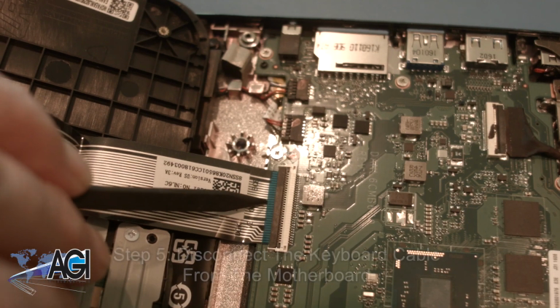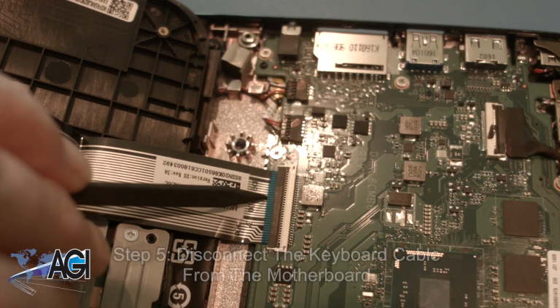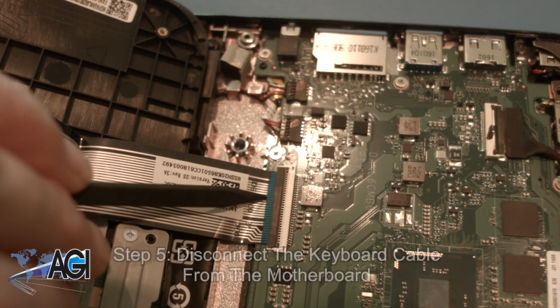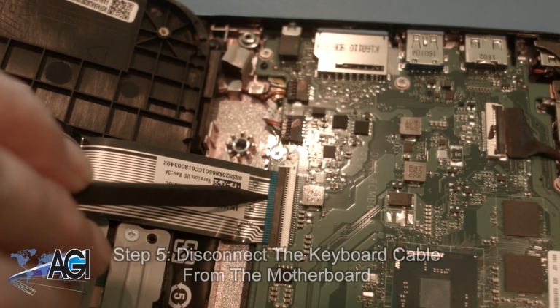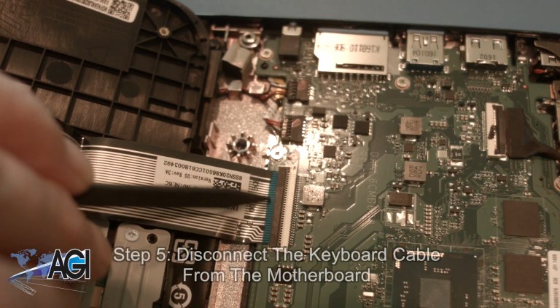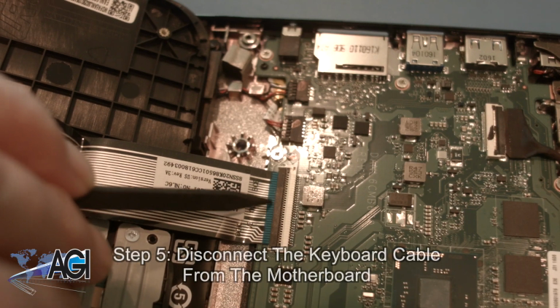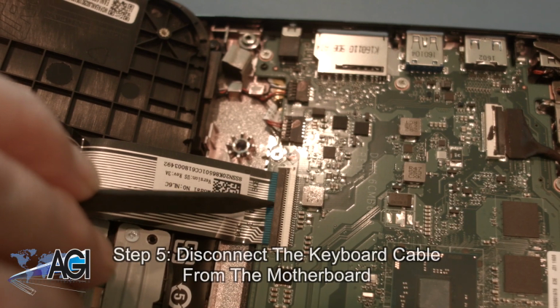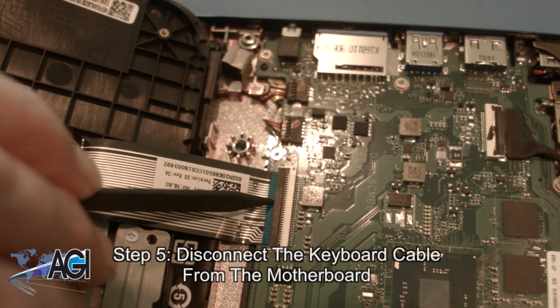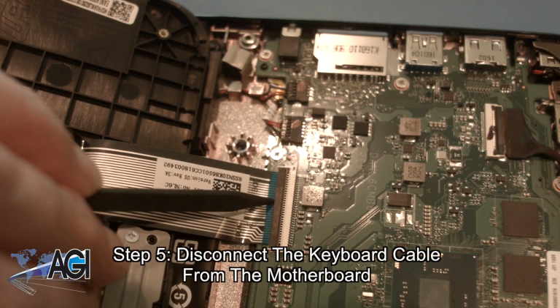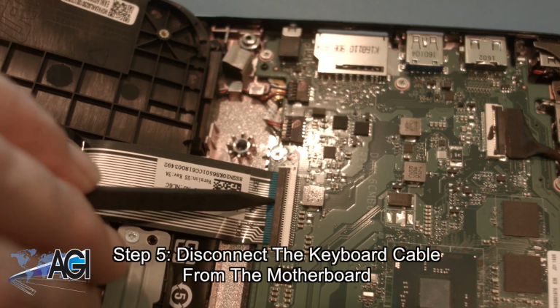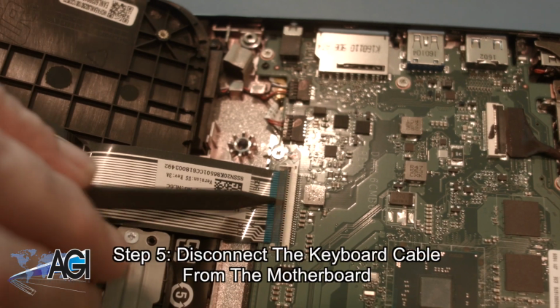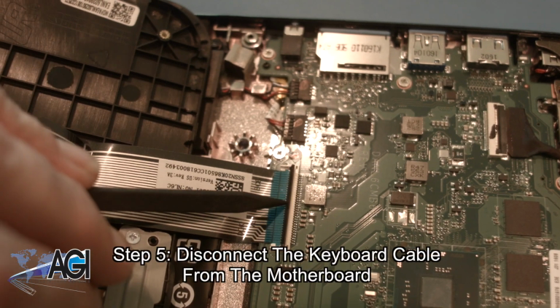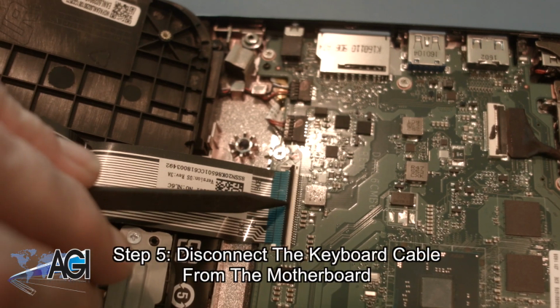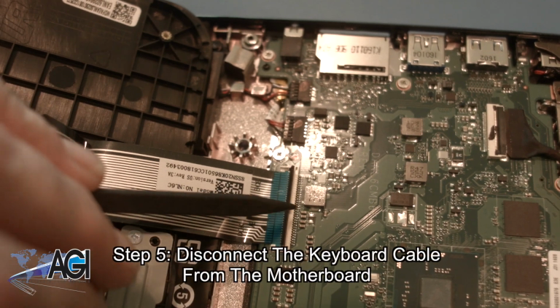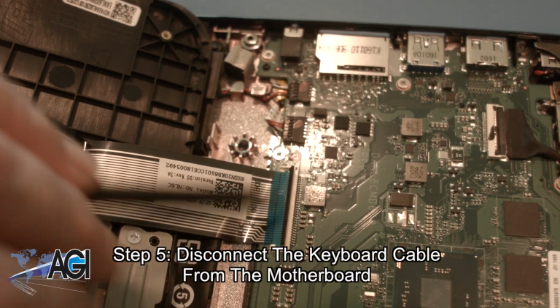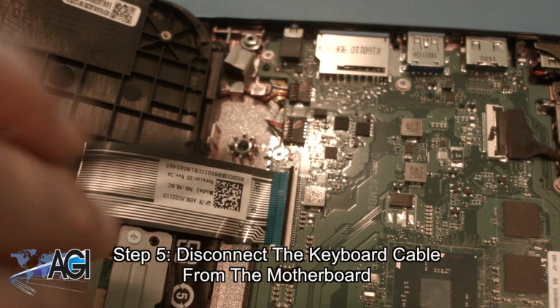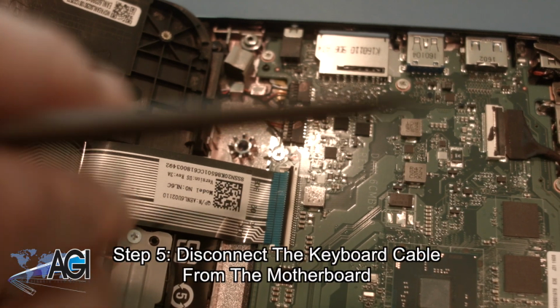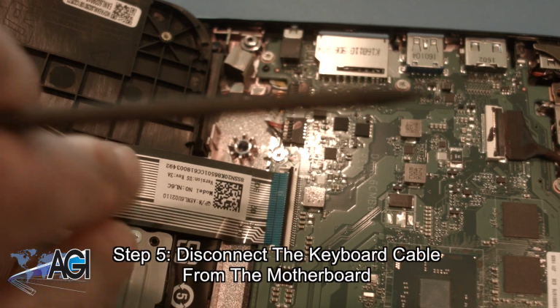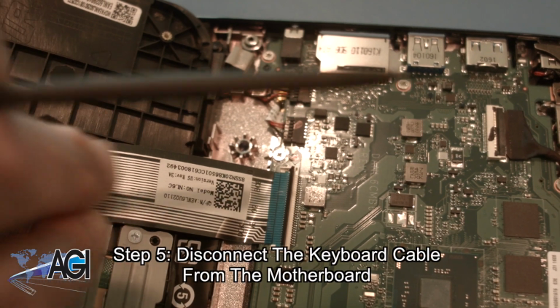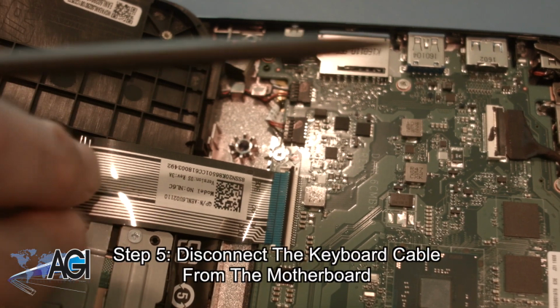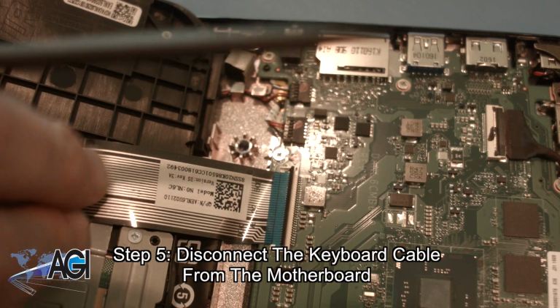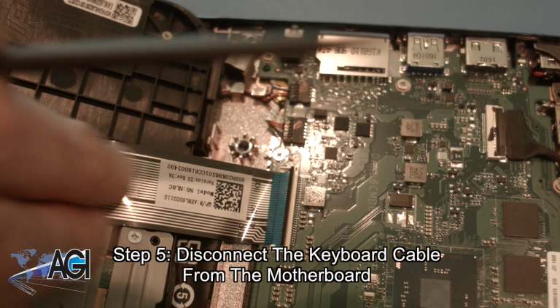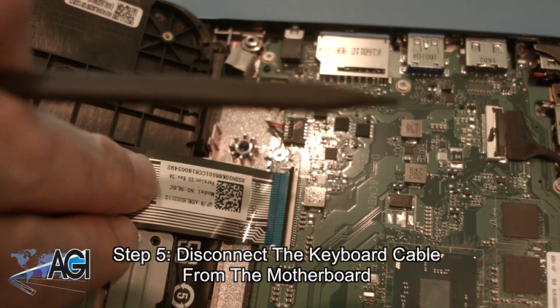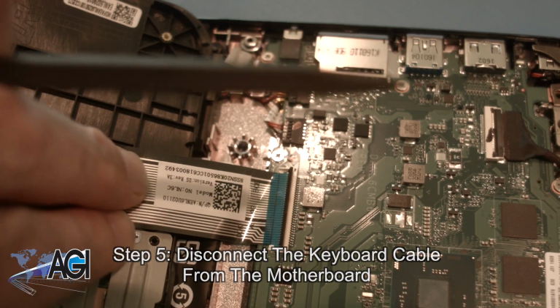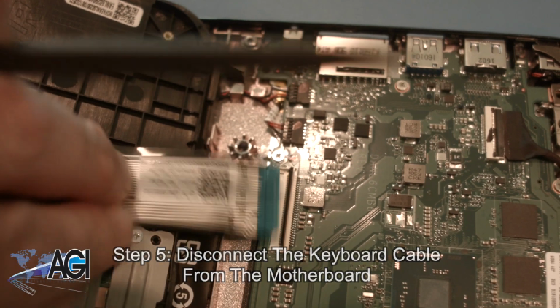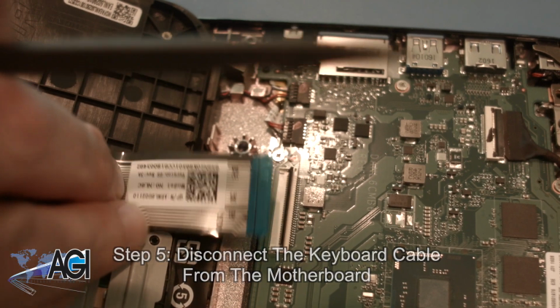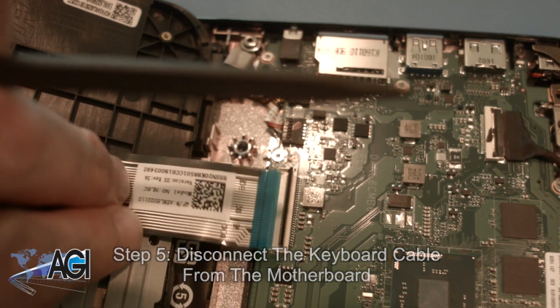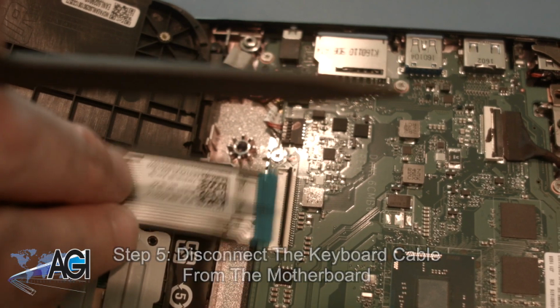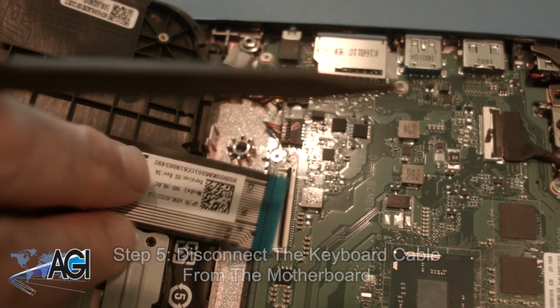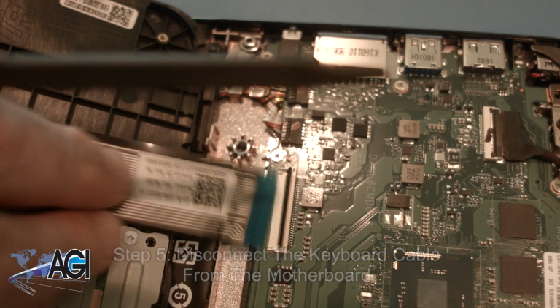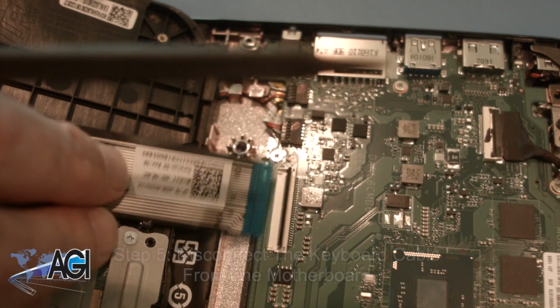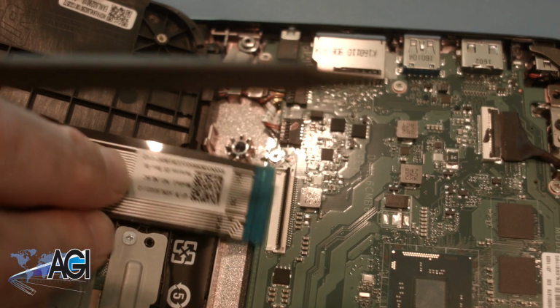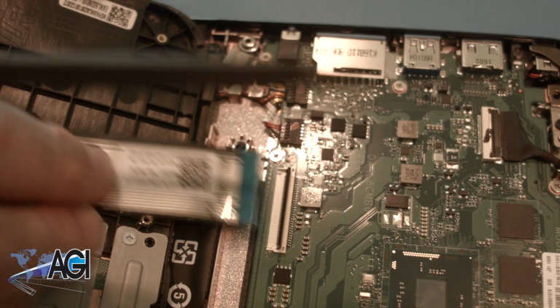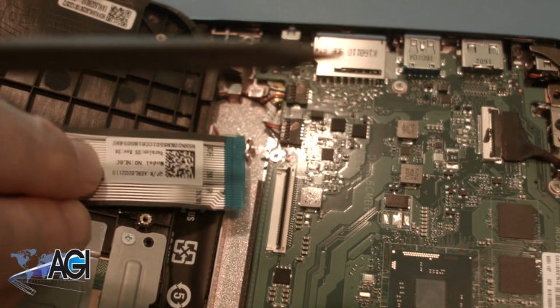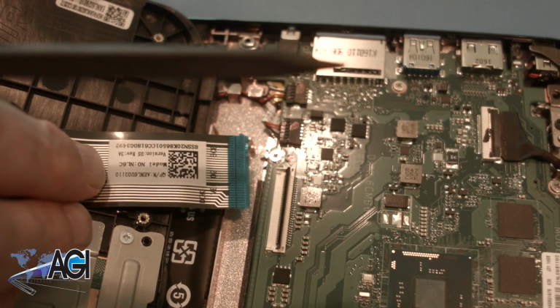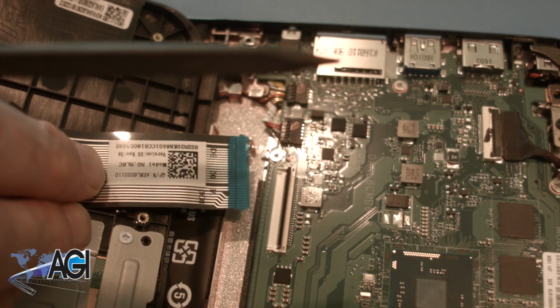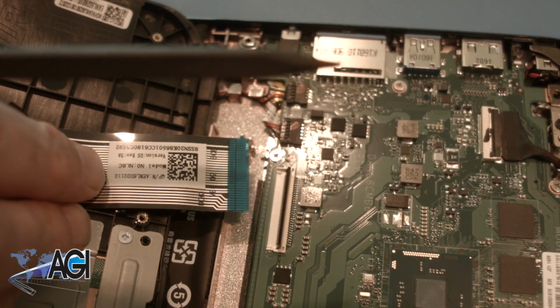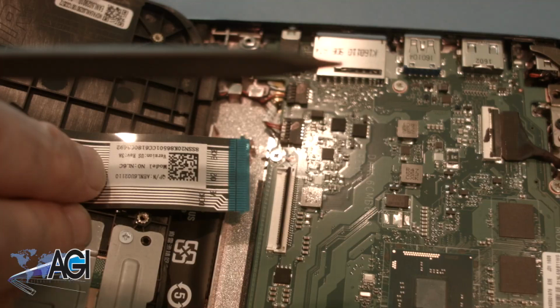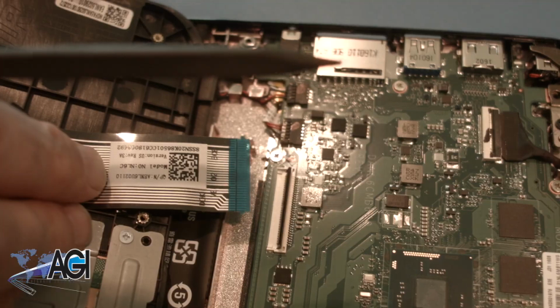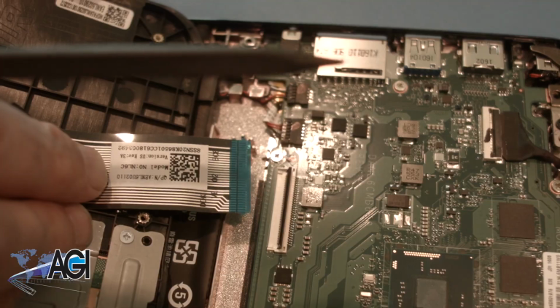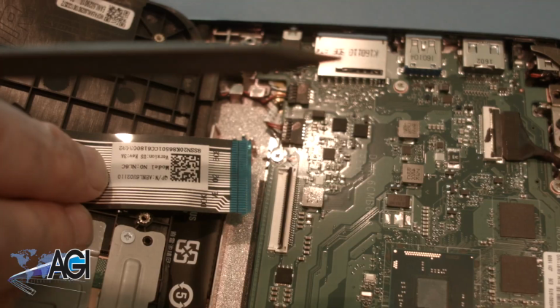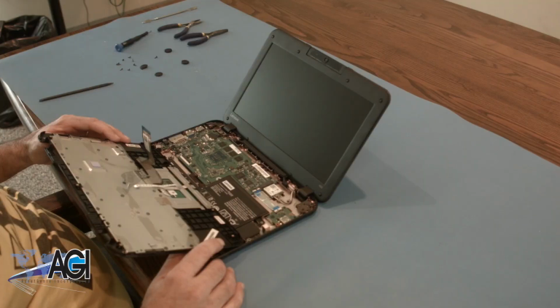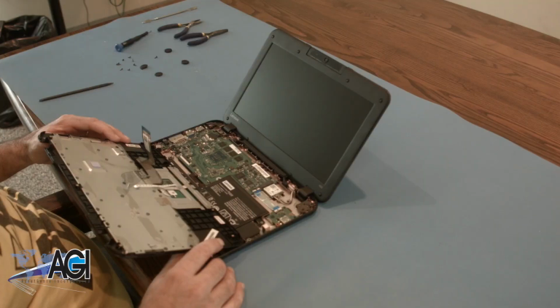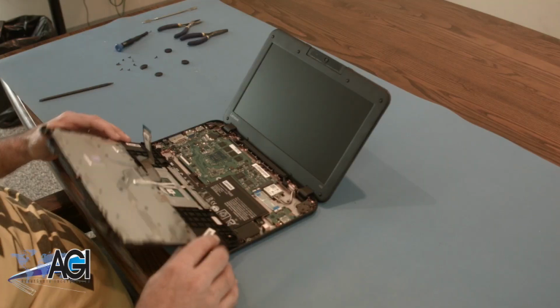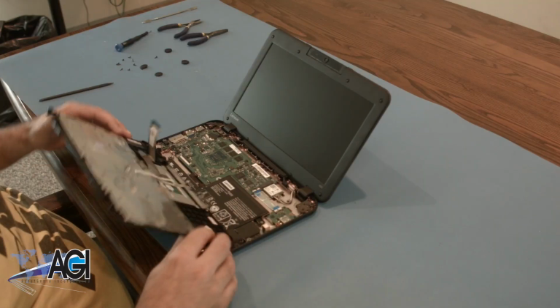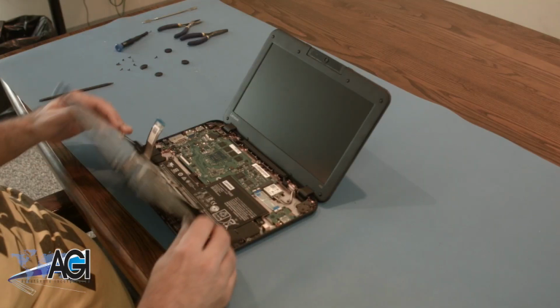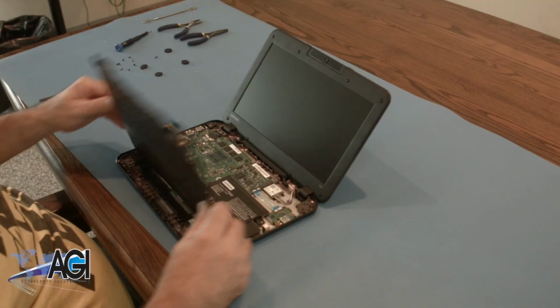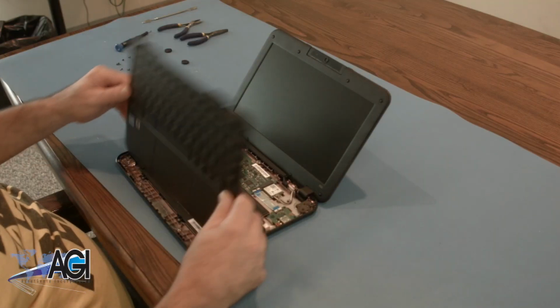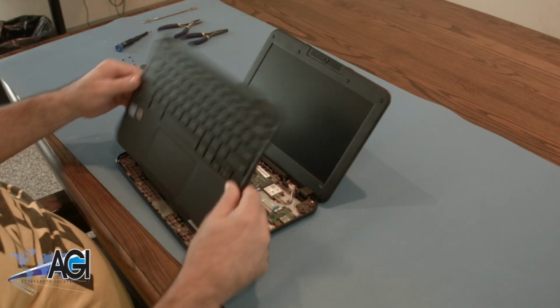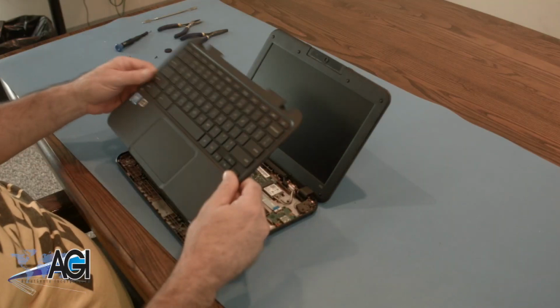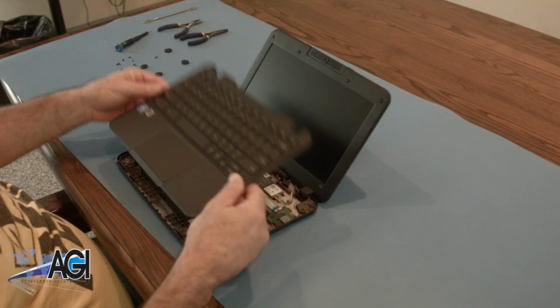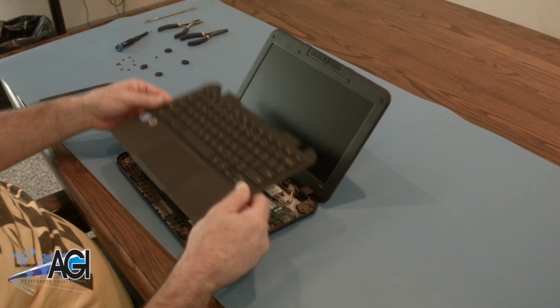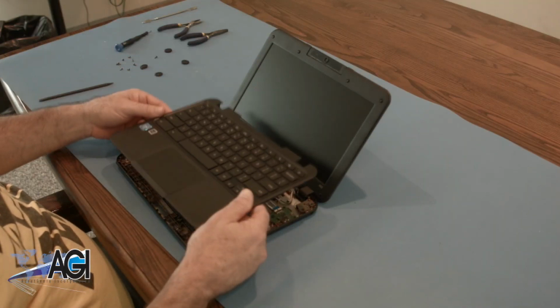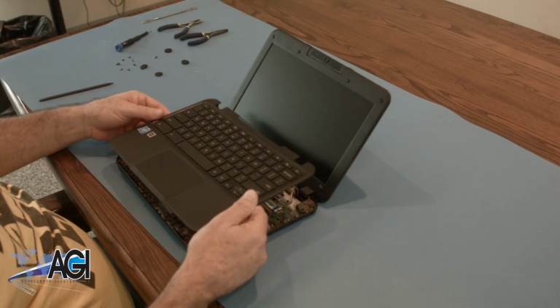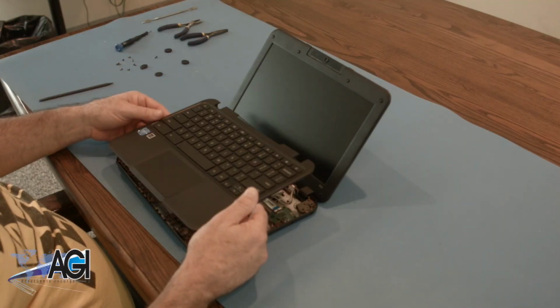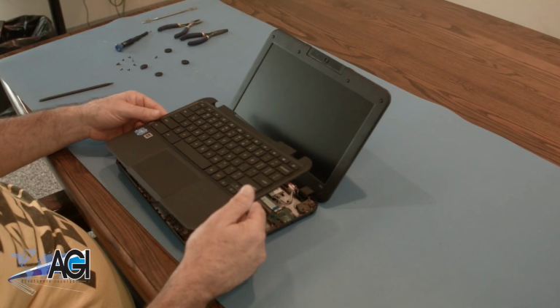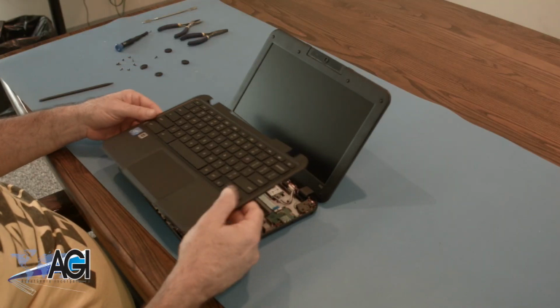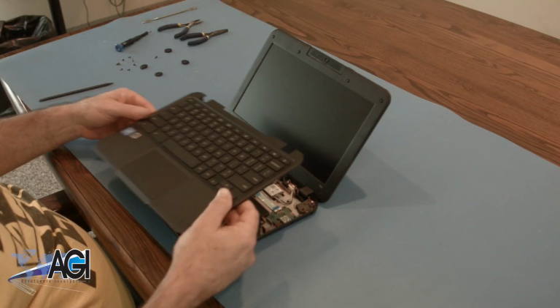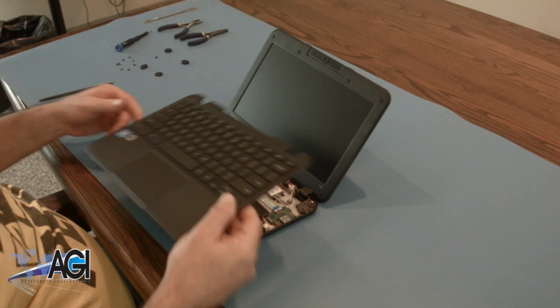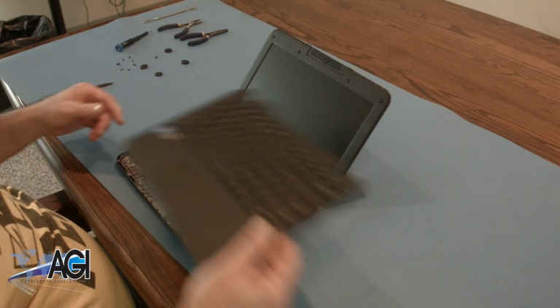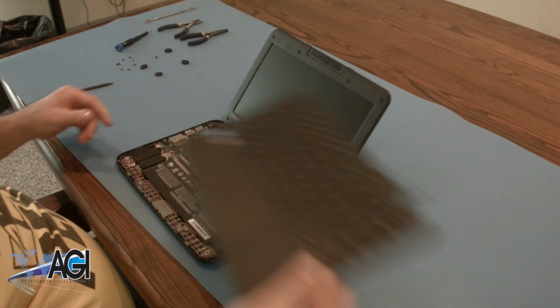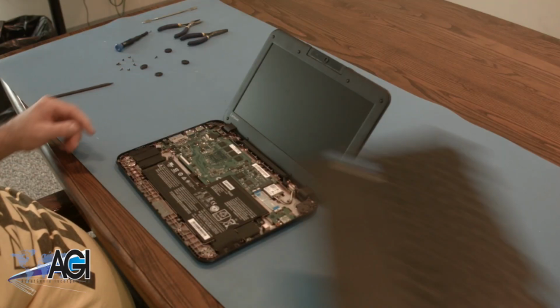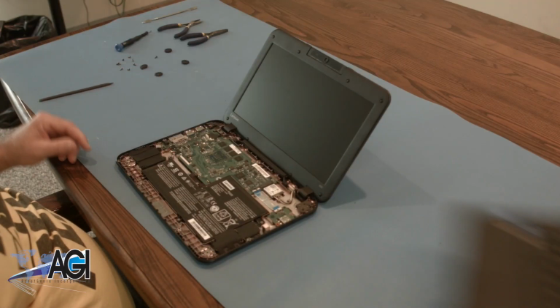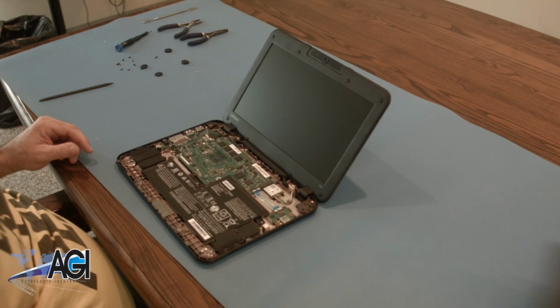Next, you will disconnect the keyboard cable from the motherboard. The palm rest assembly is now removed.